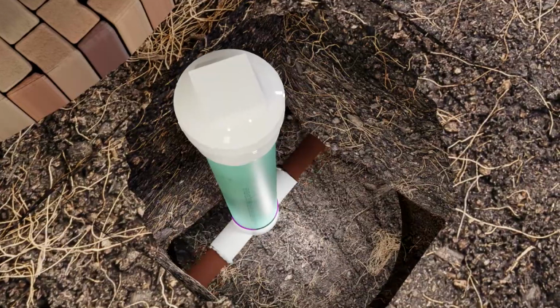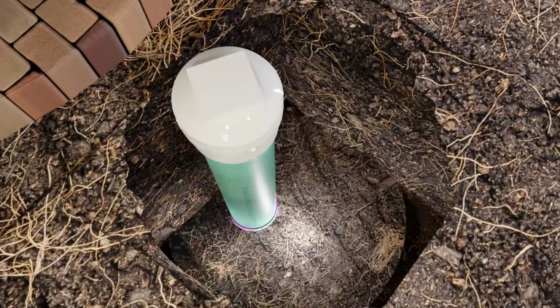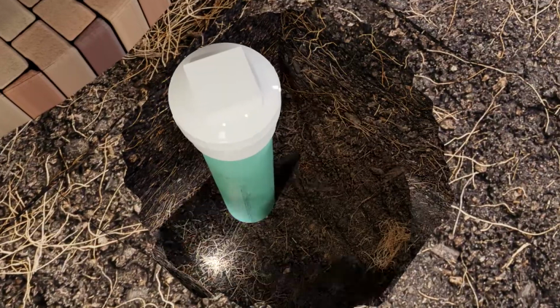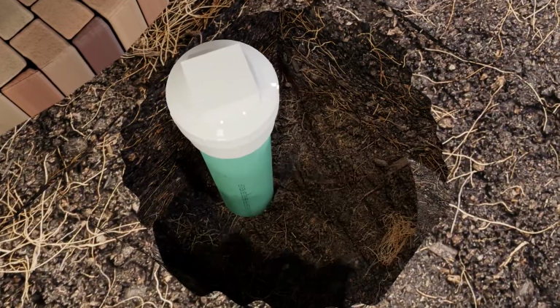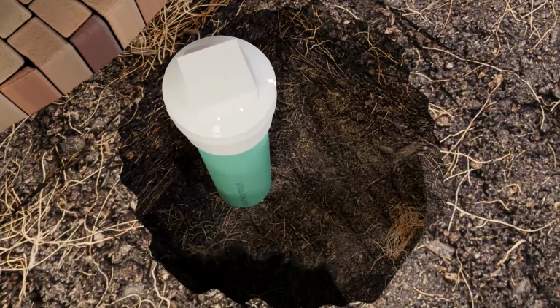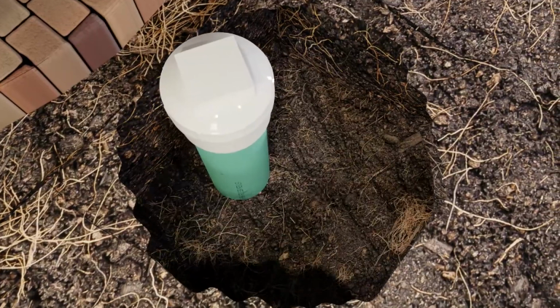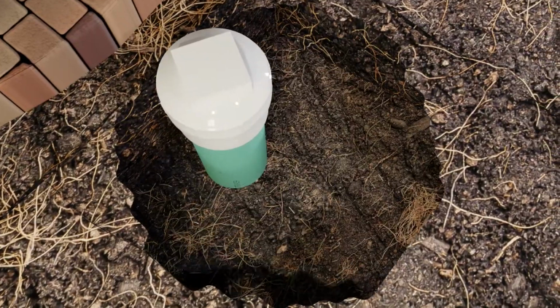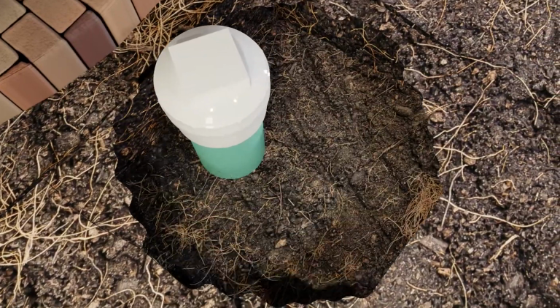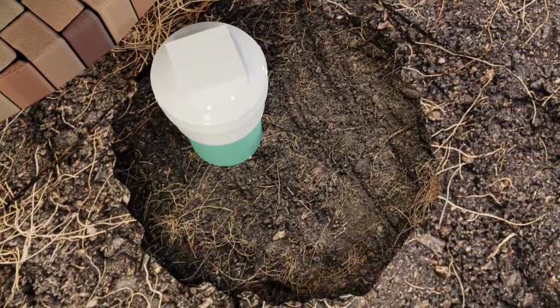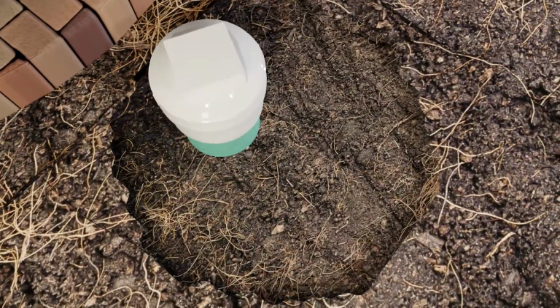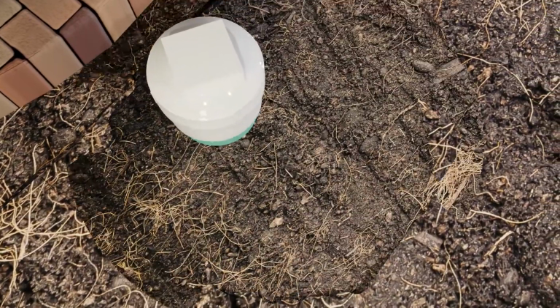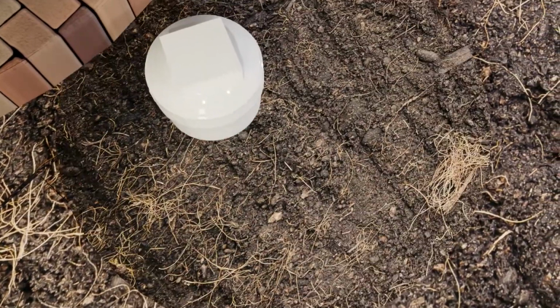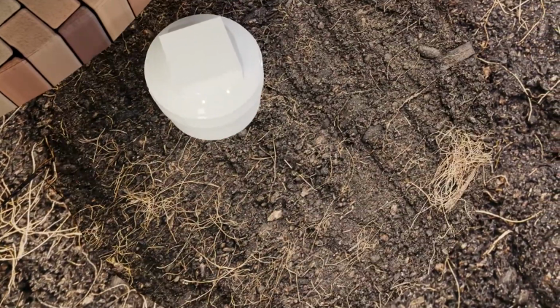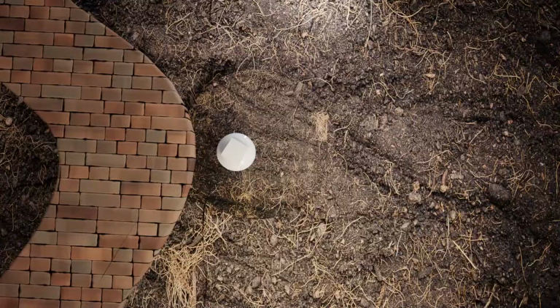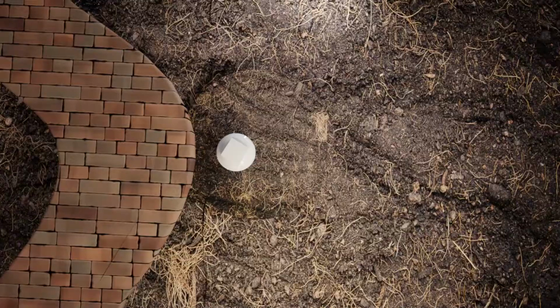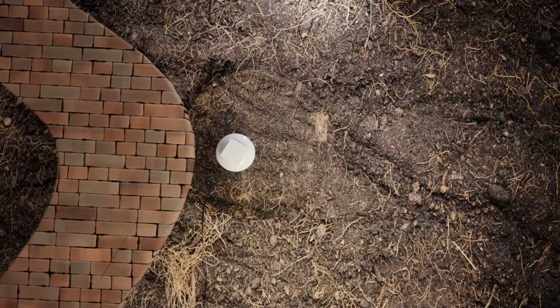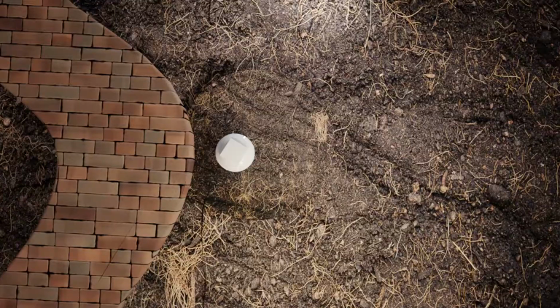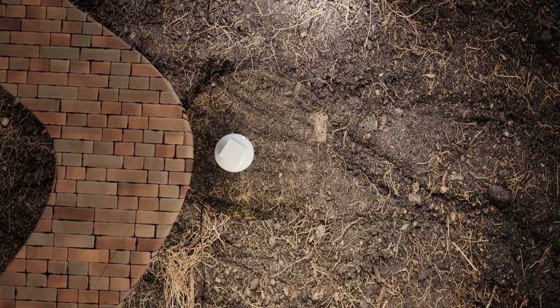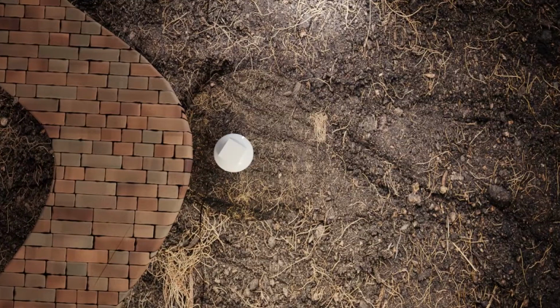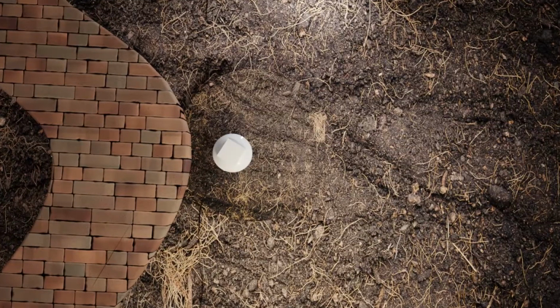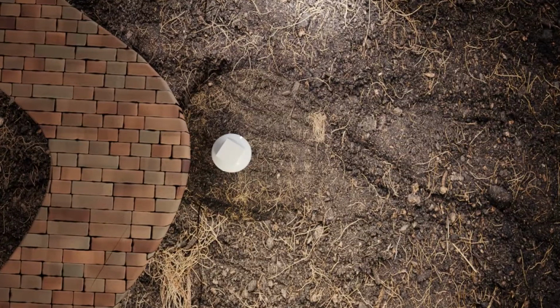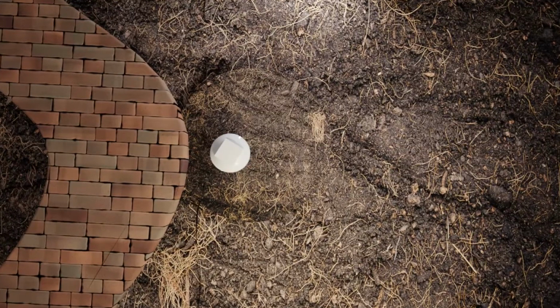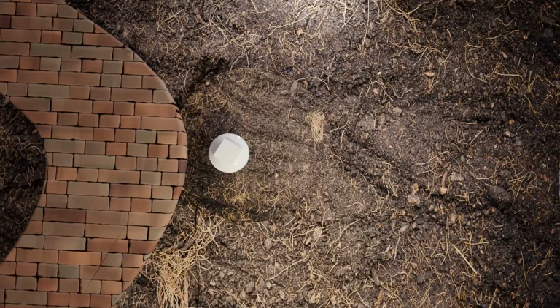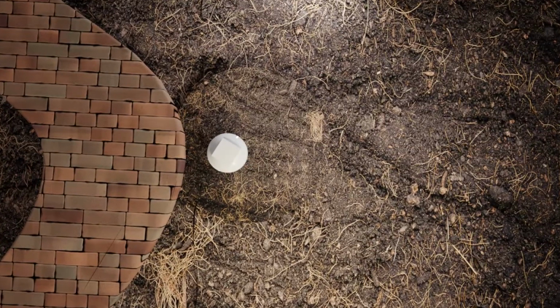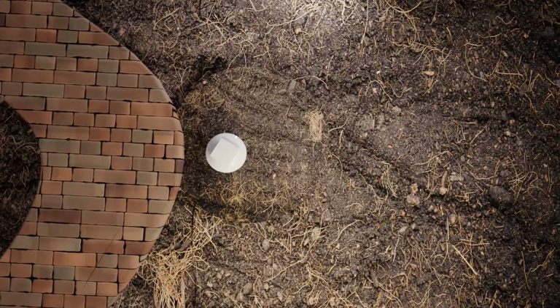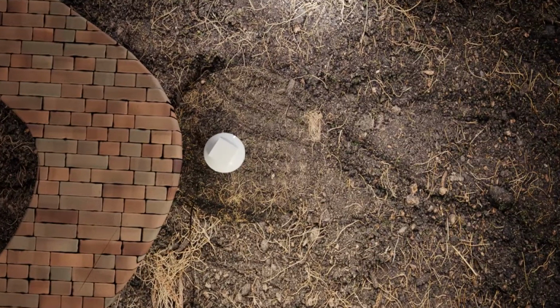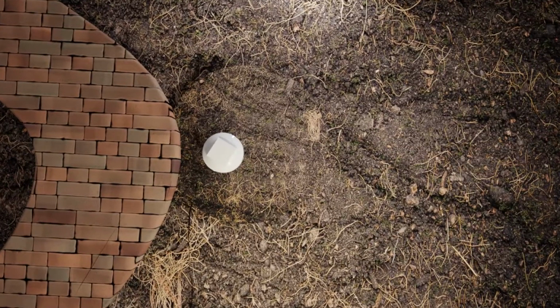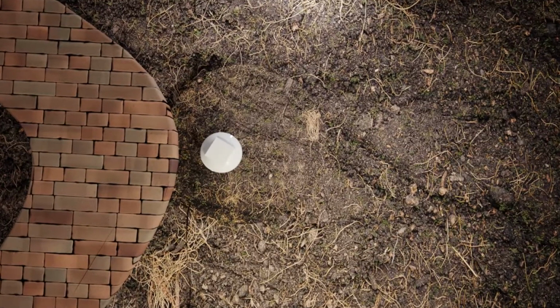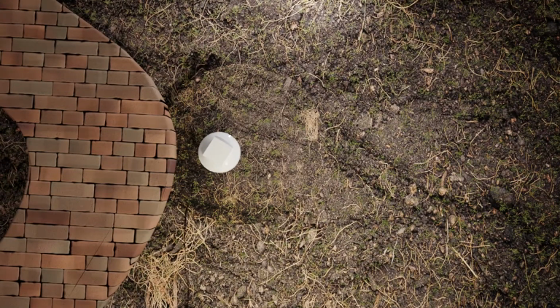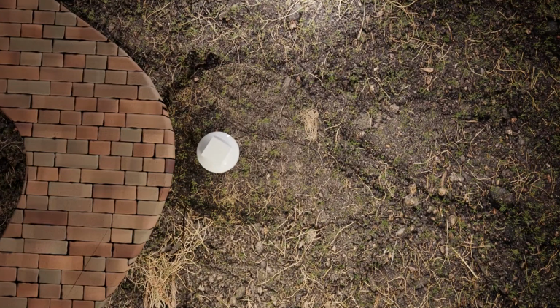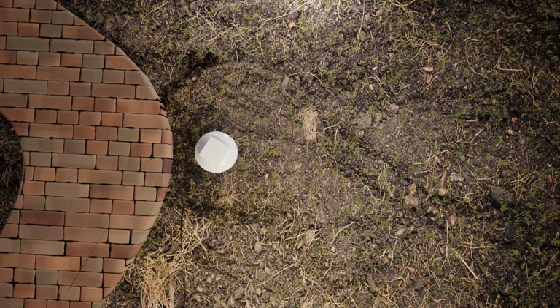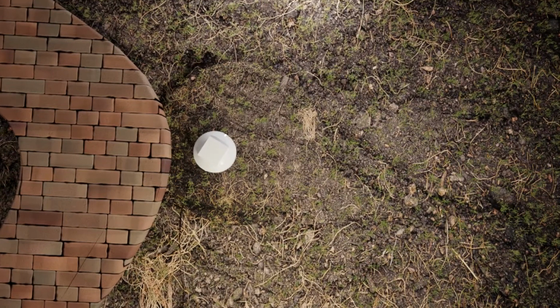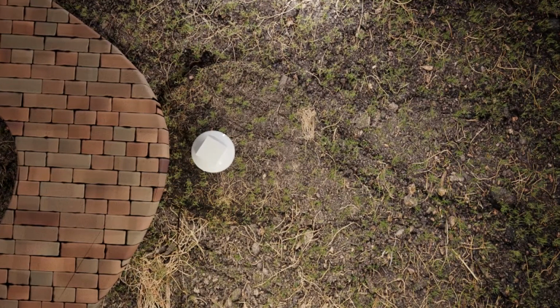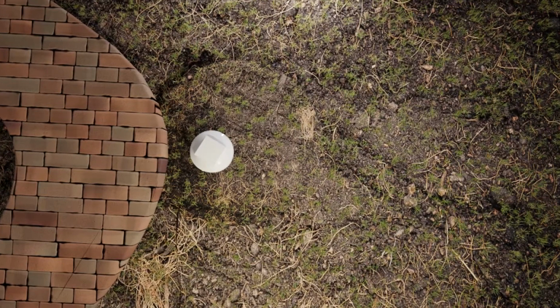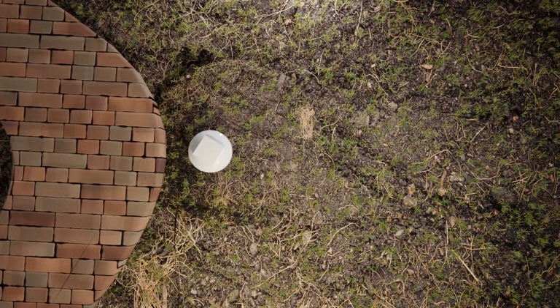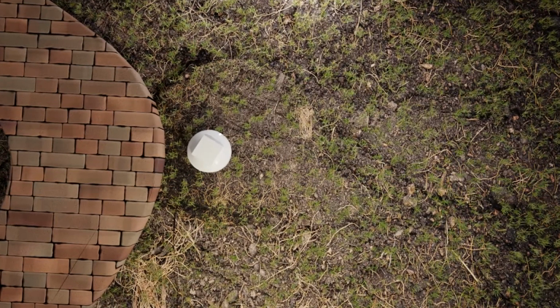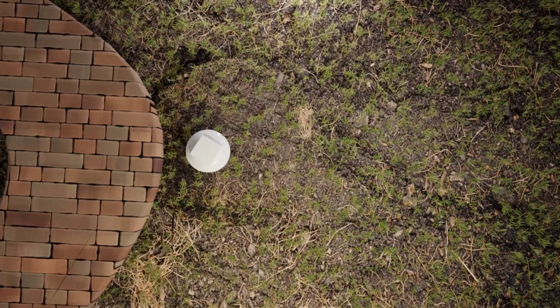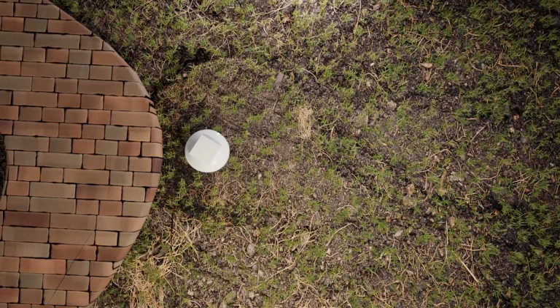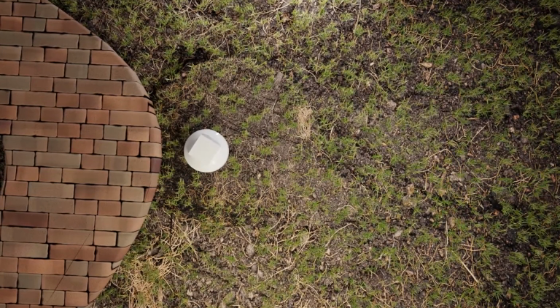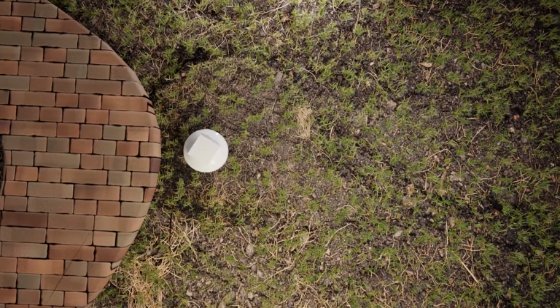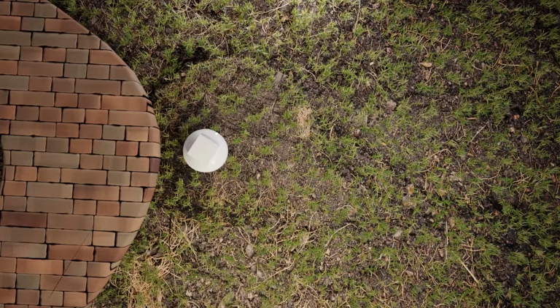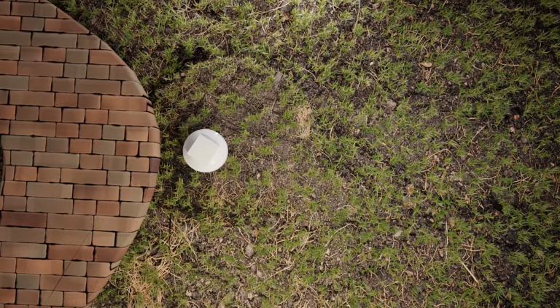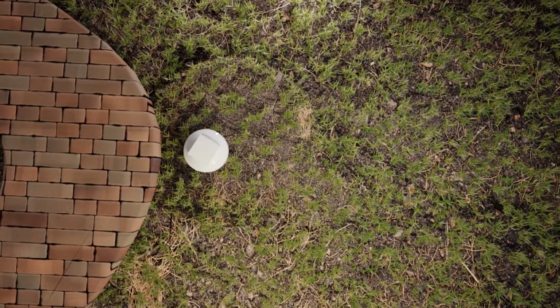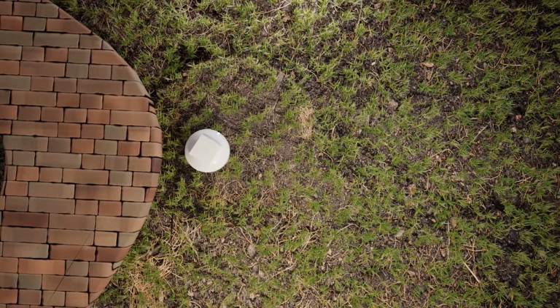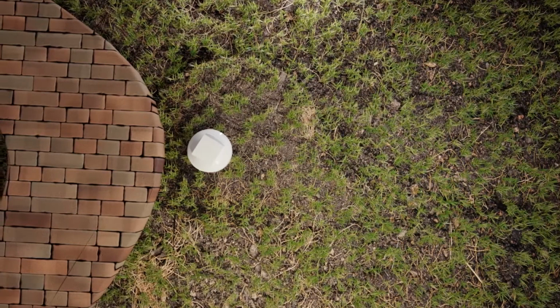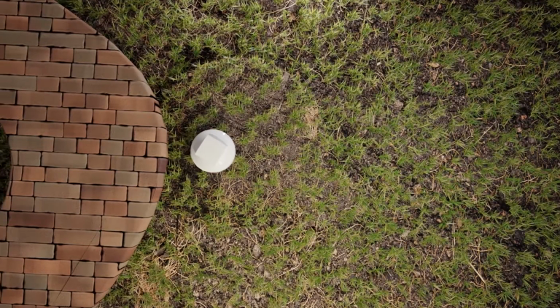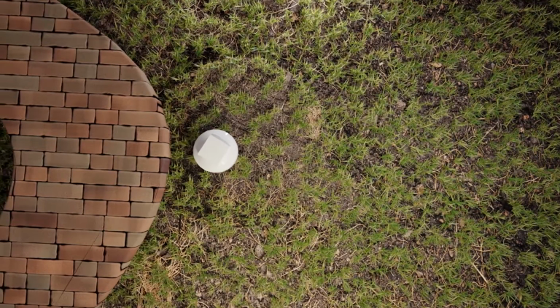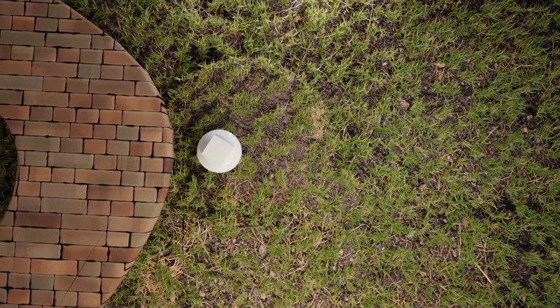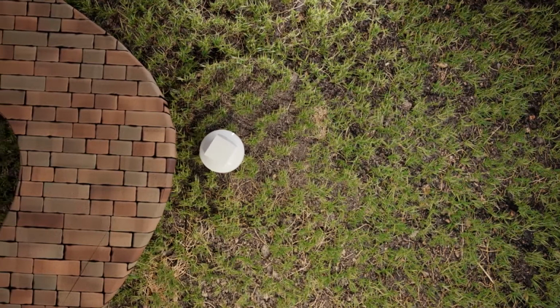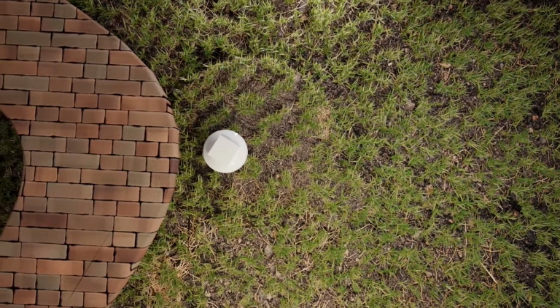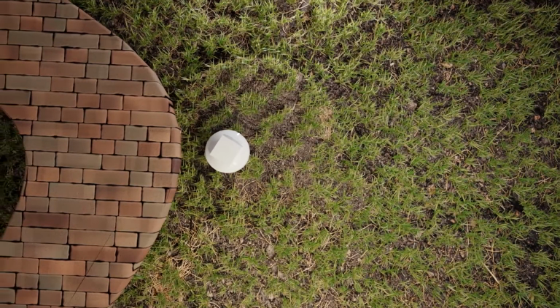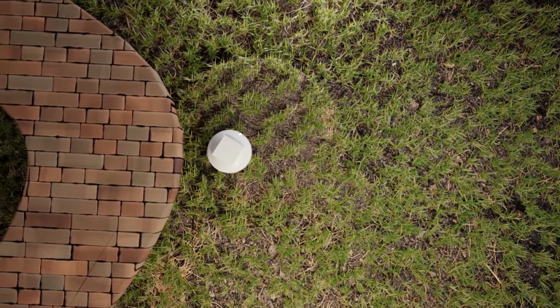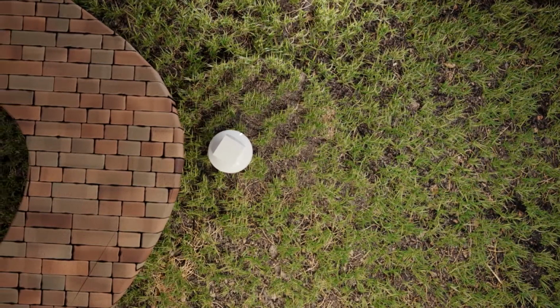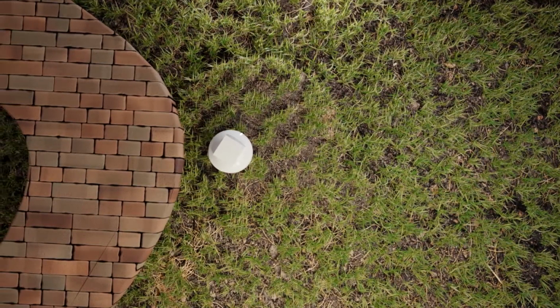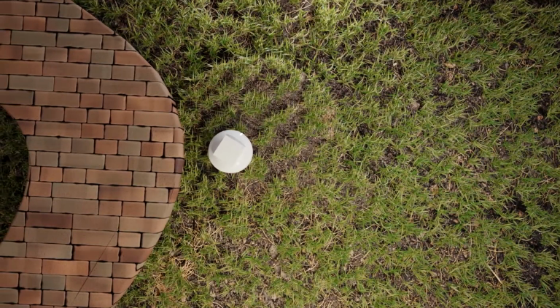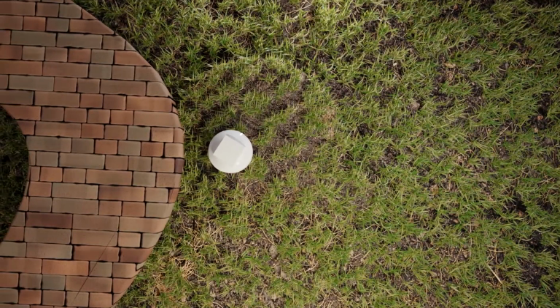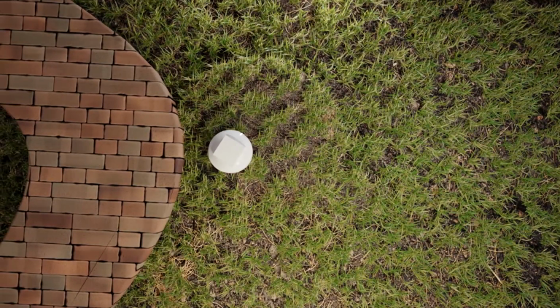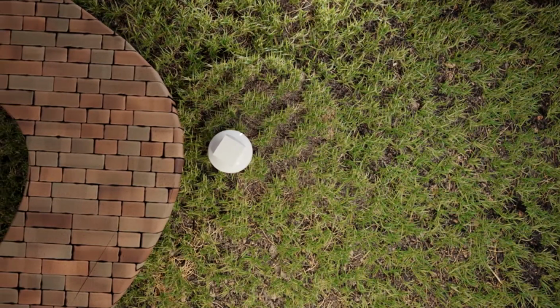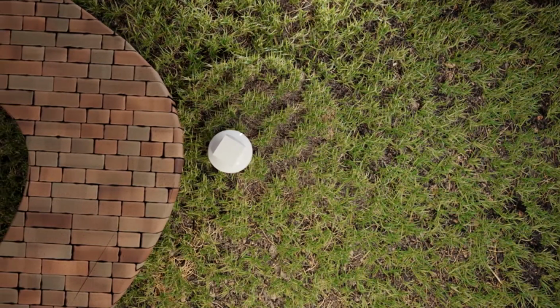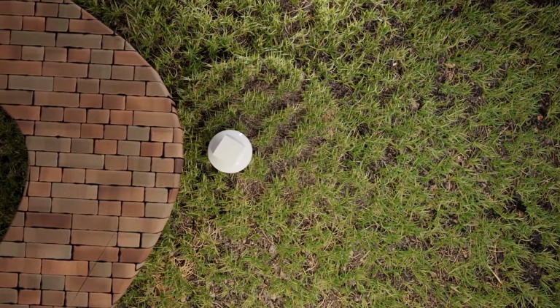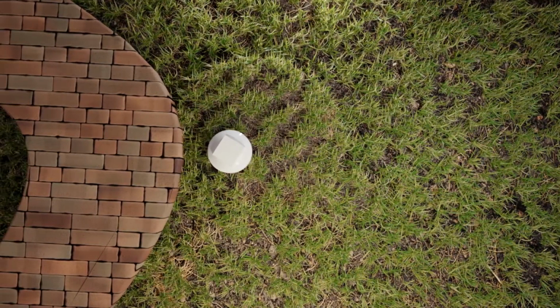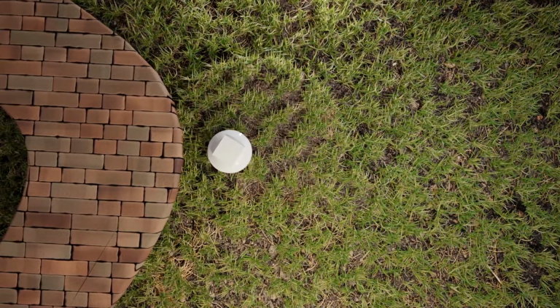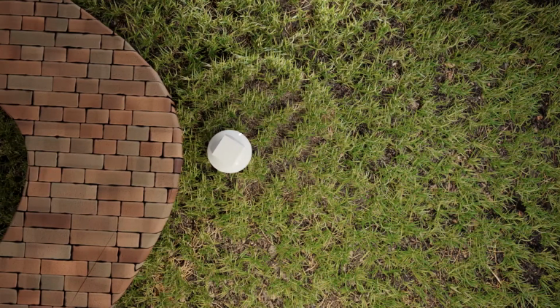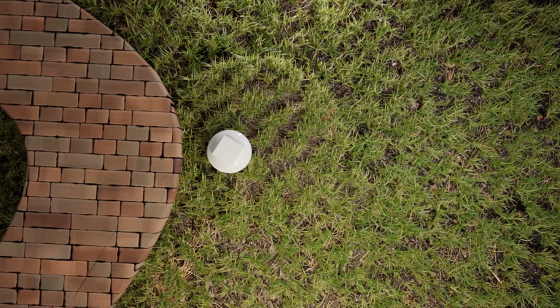Finally, the borehole is backfilled, and sod is used to restore the landscaping, leaving the yard virtually untouched.